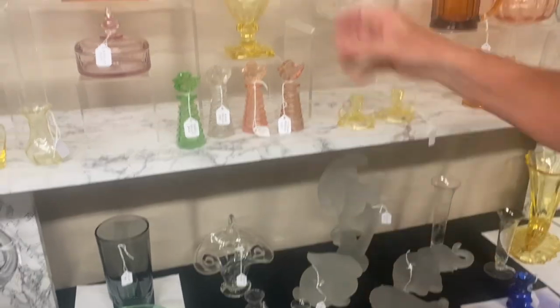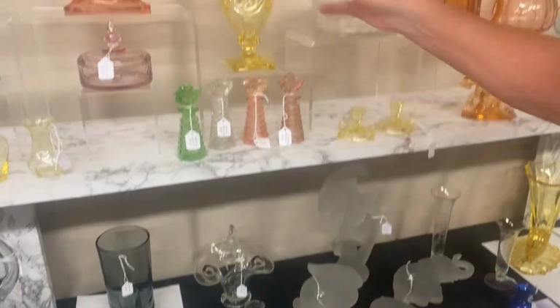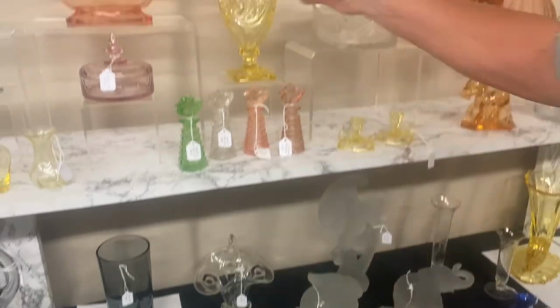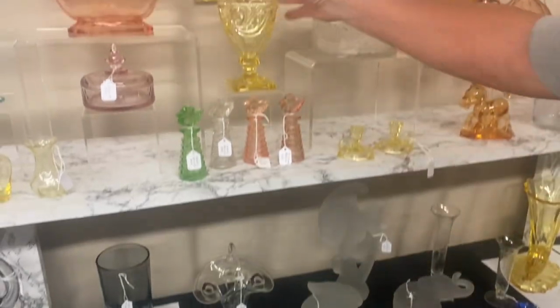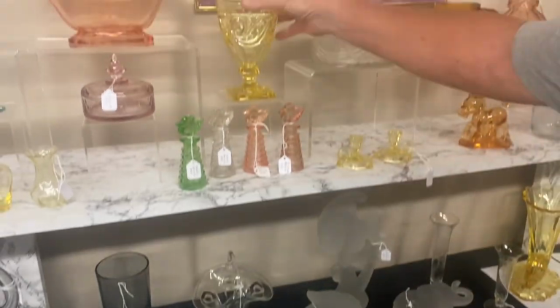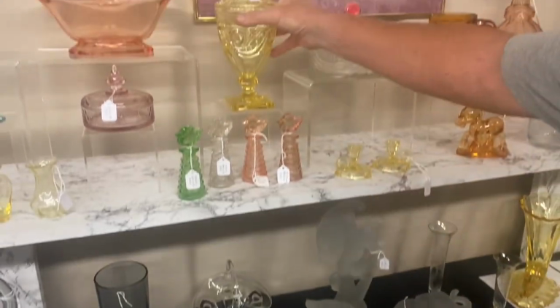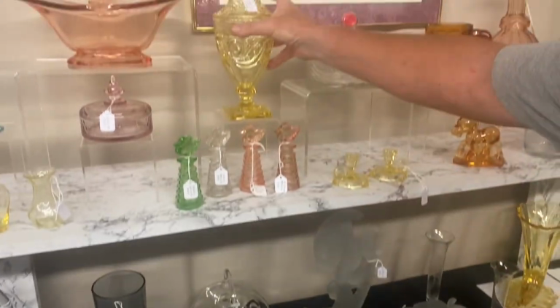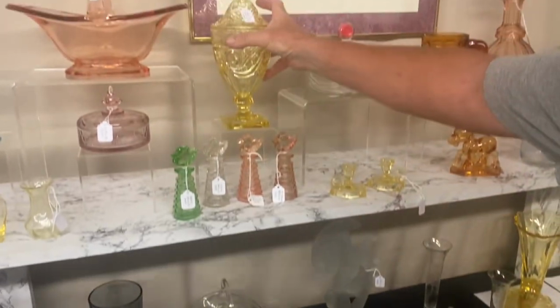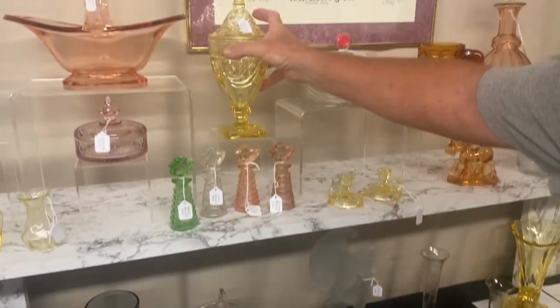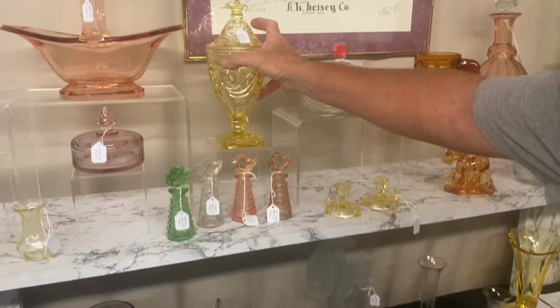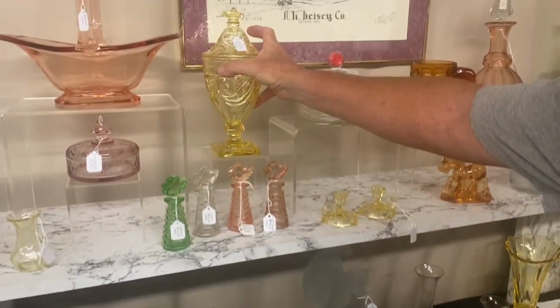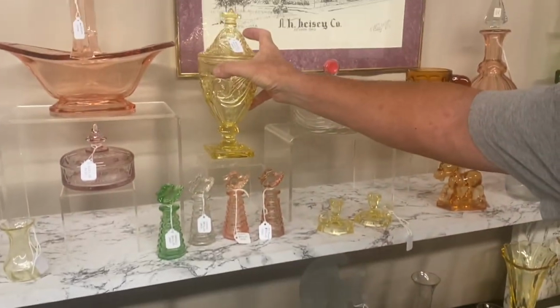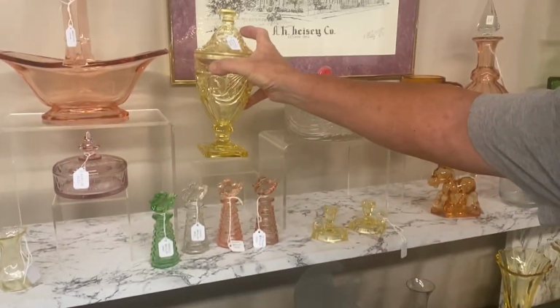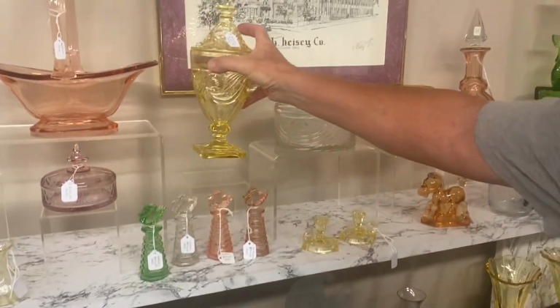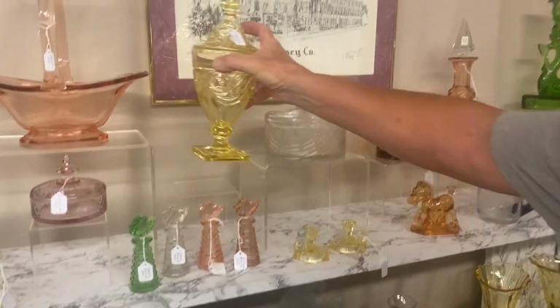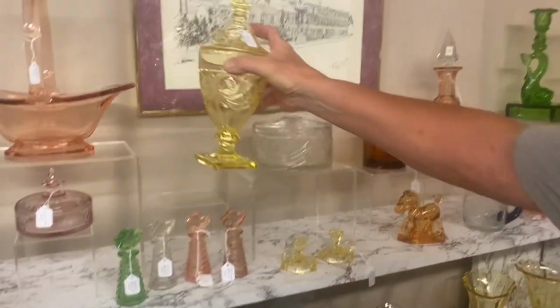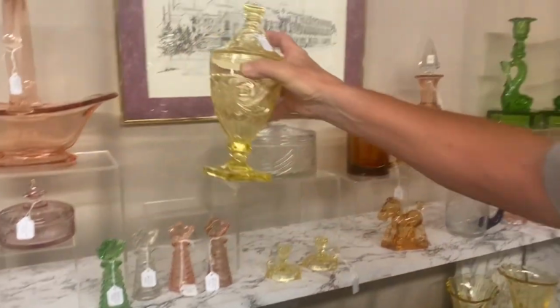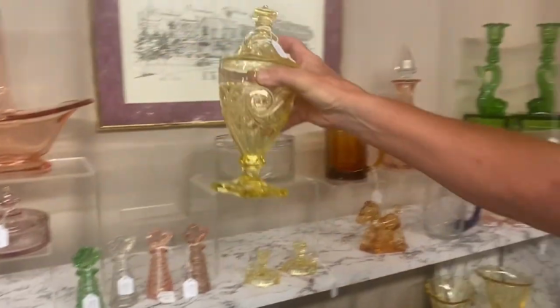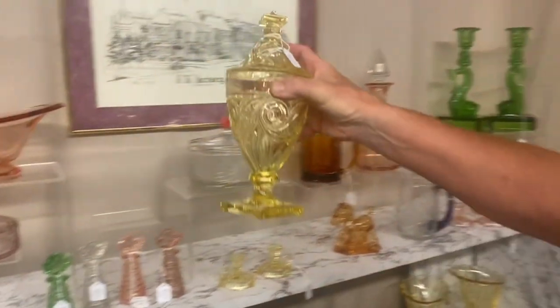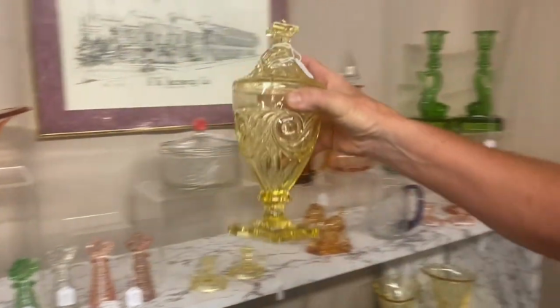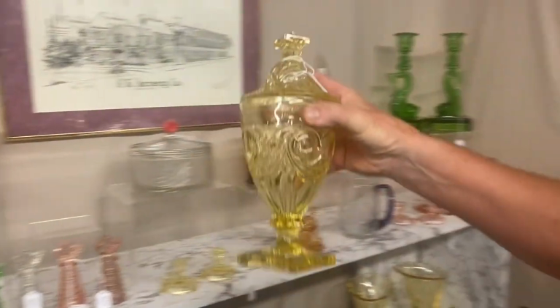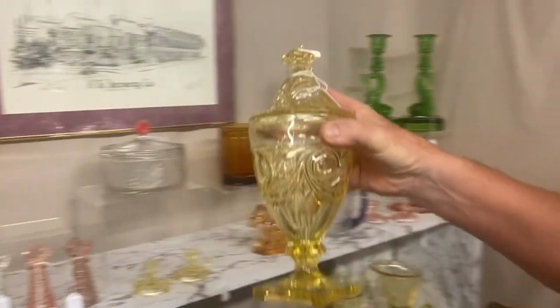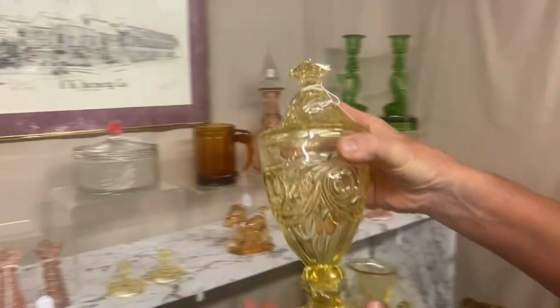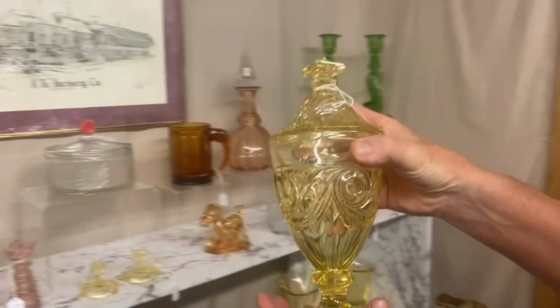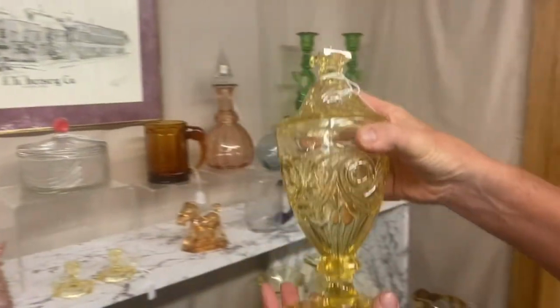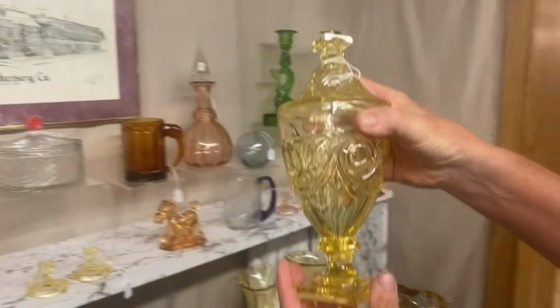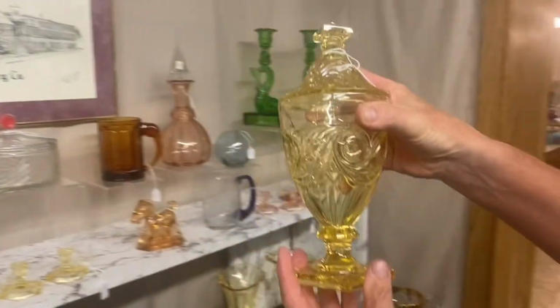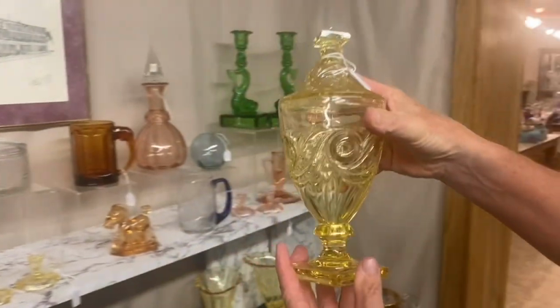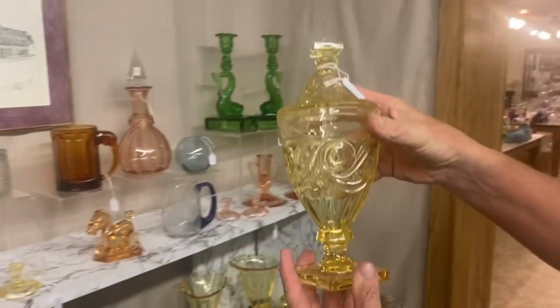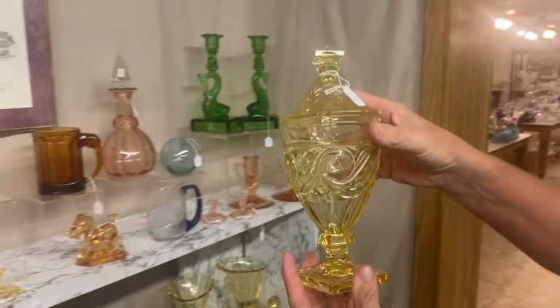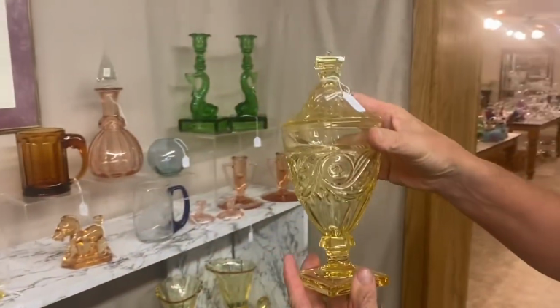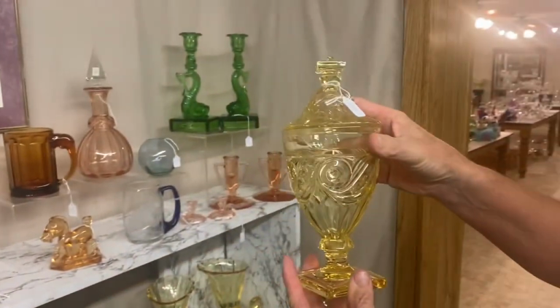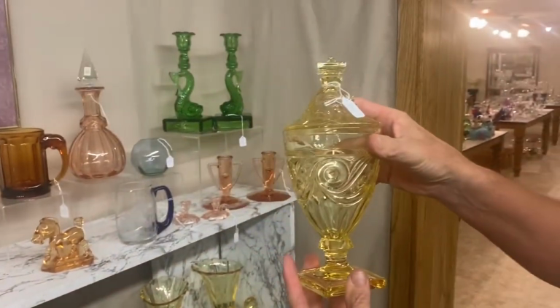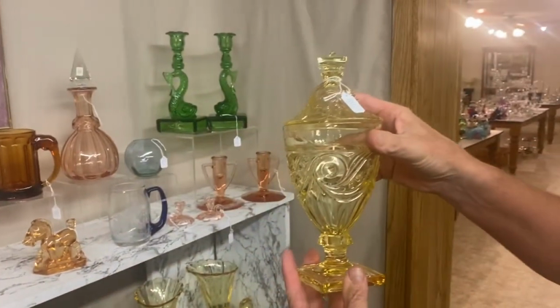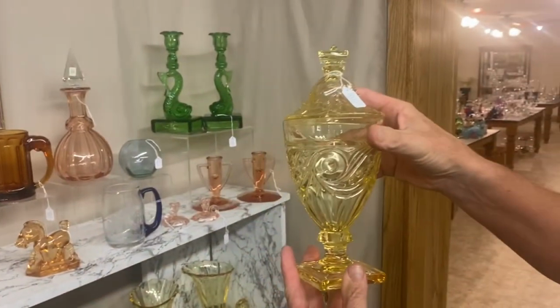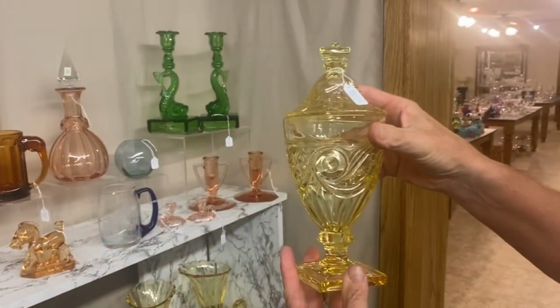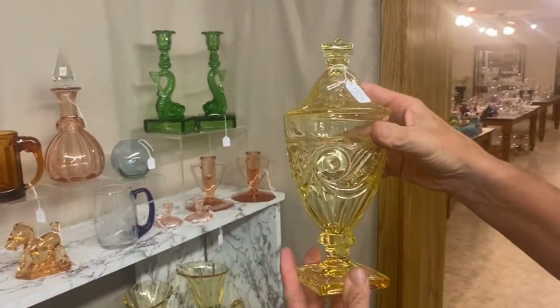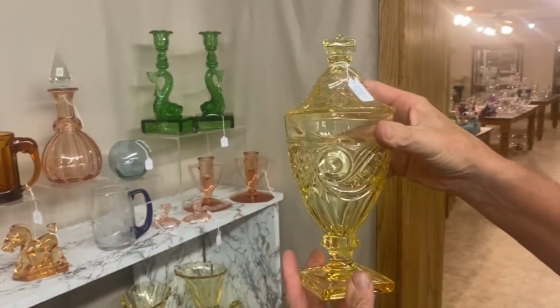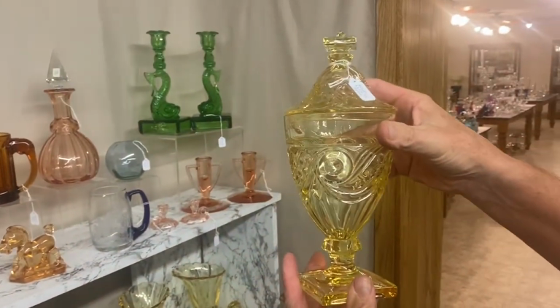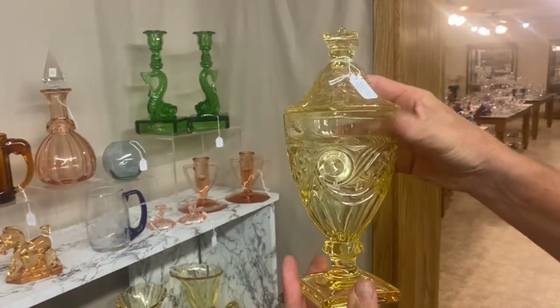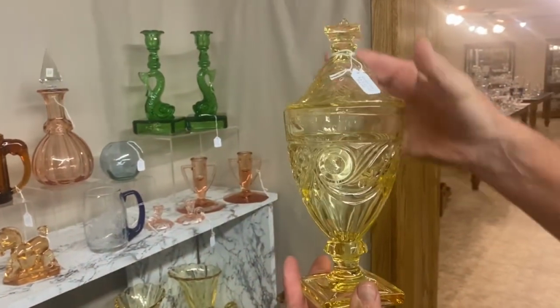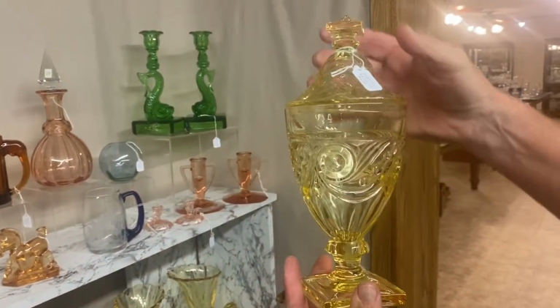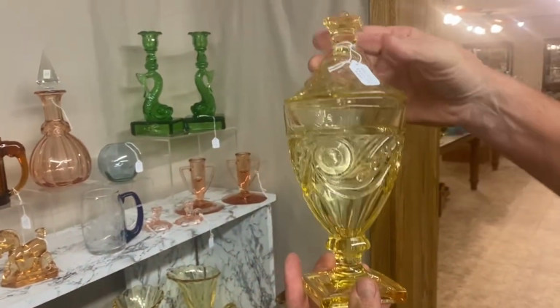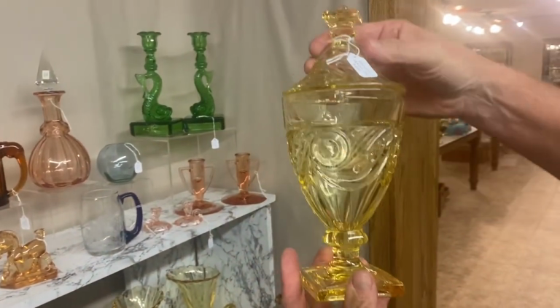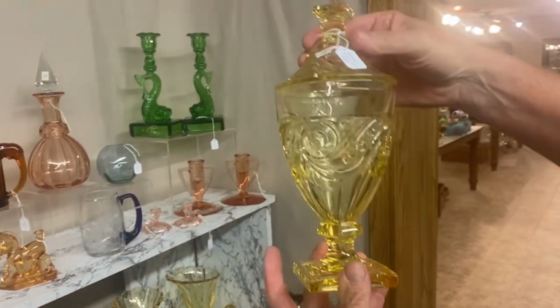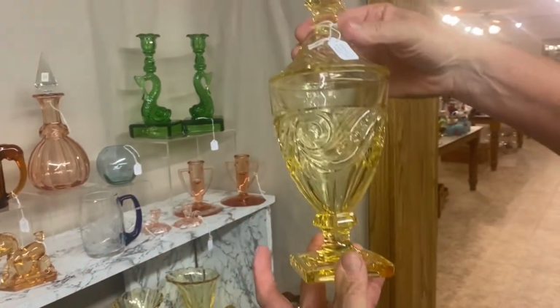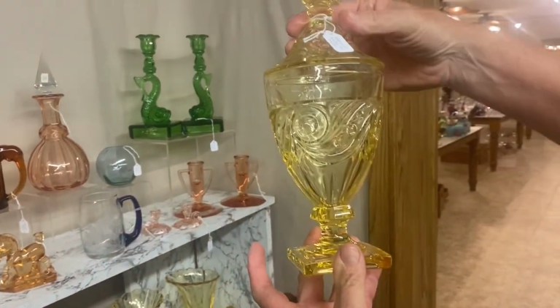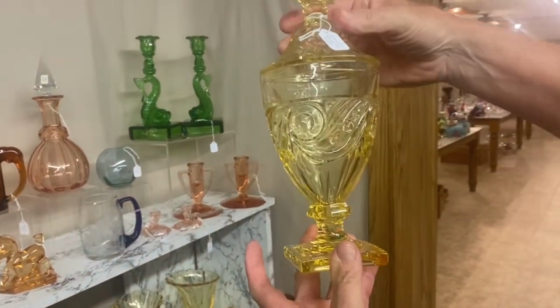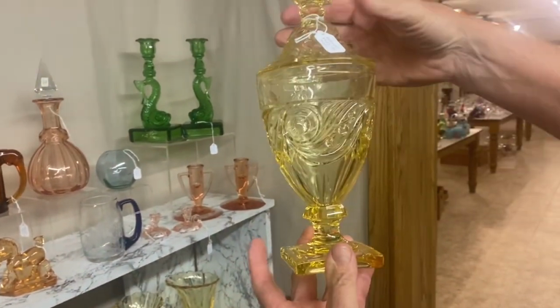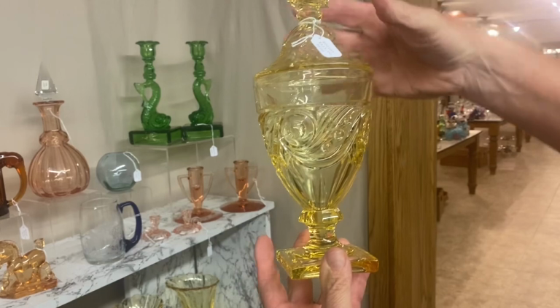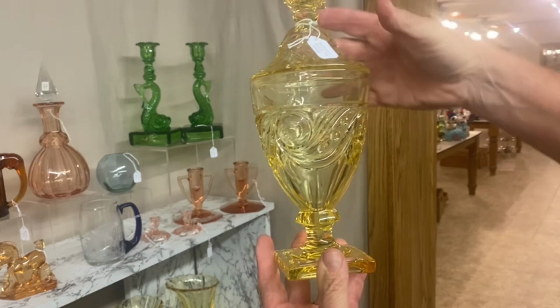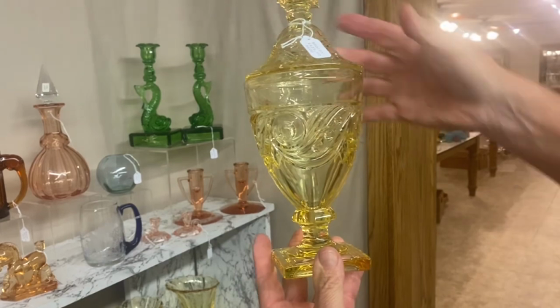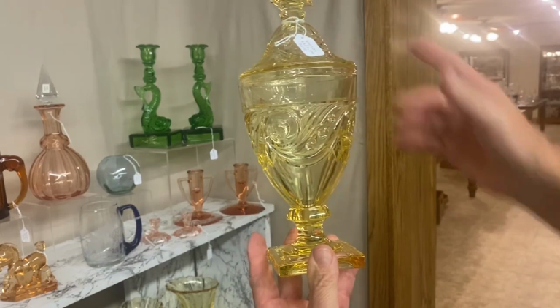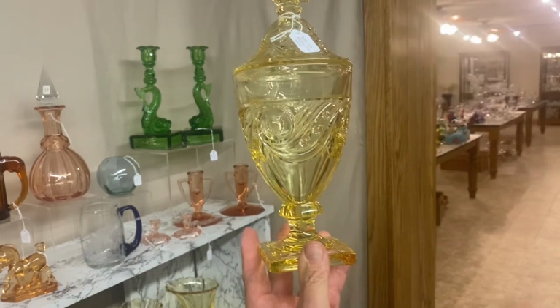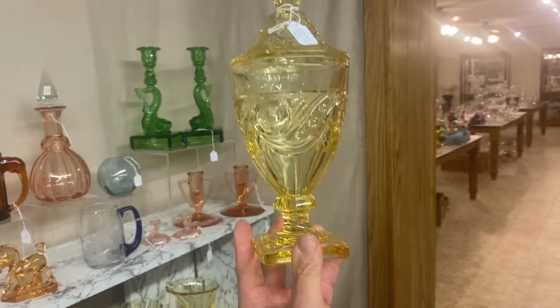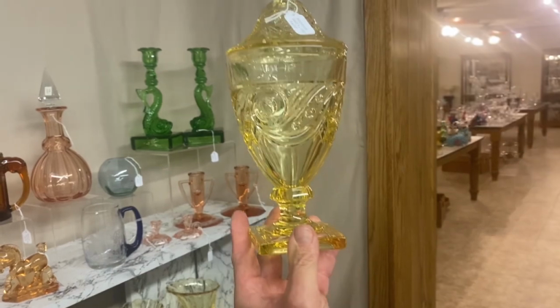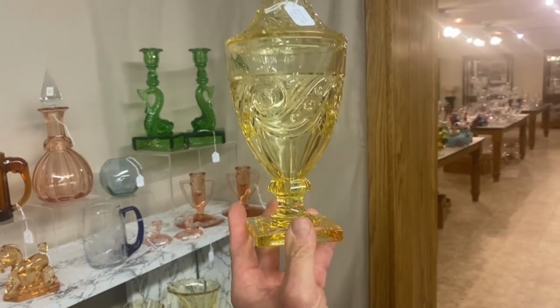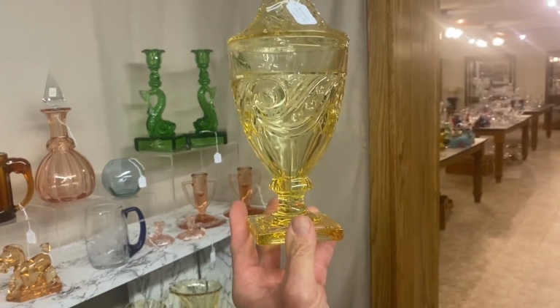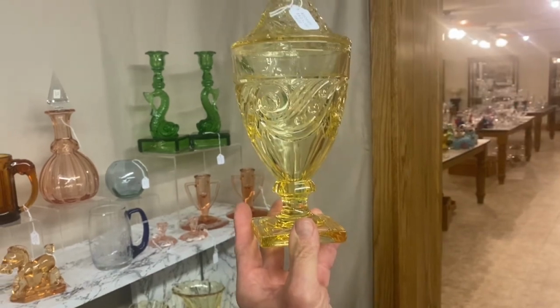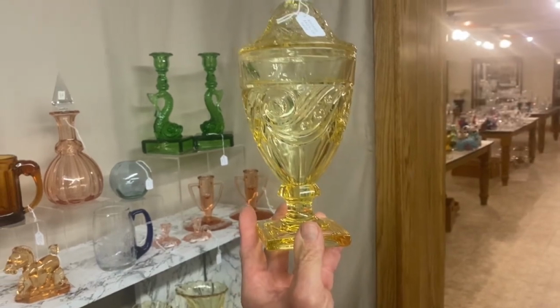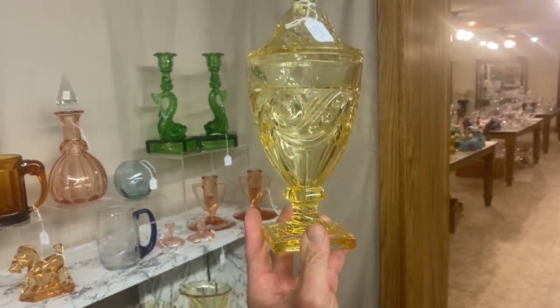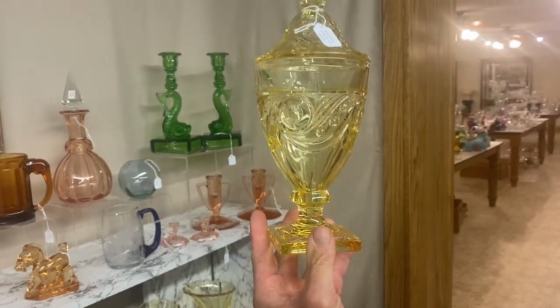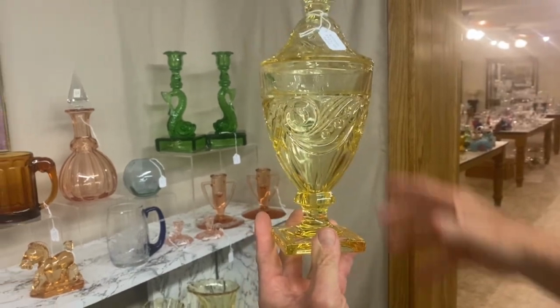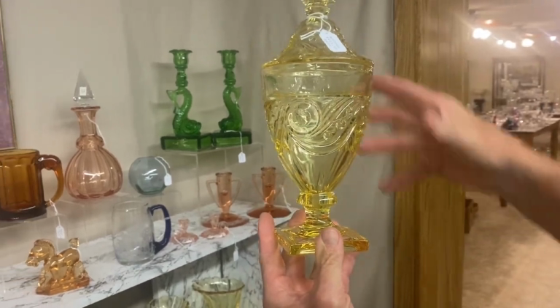Ipswich candy jar in two sizes. This is the large size — it's $425. And of course the color is Sahara.